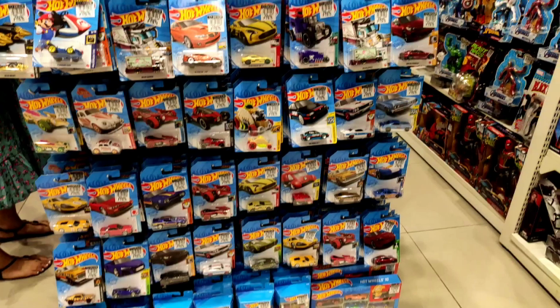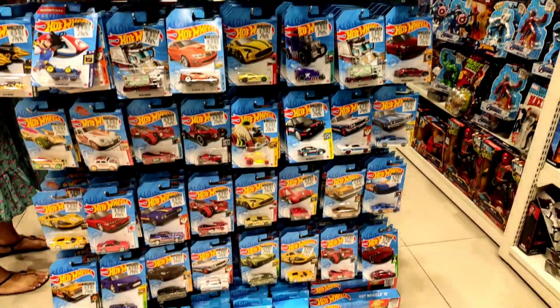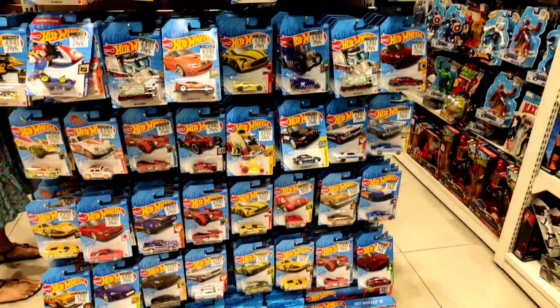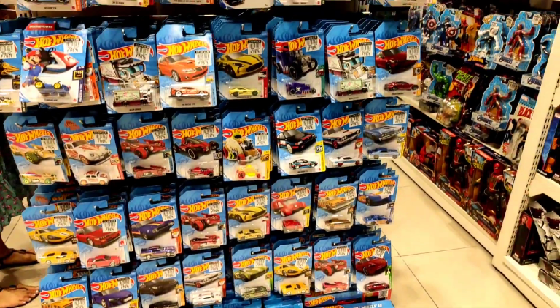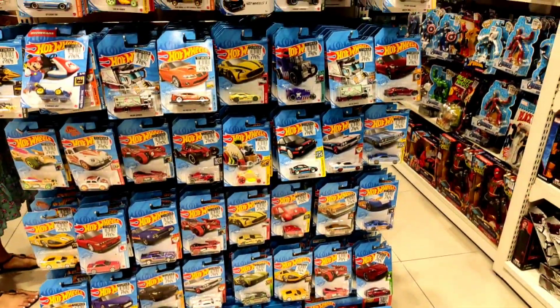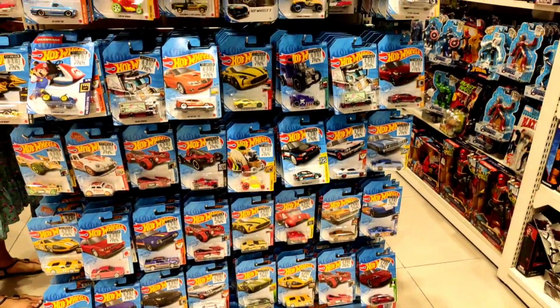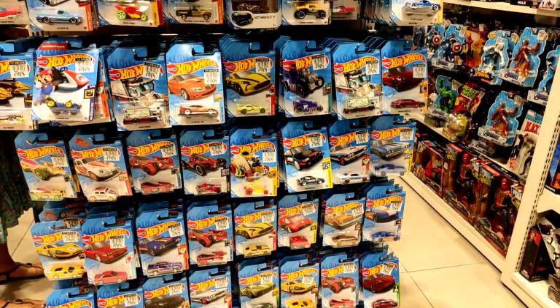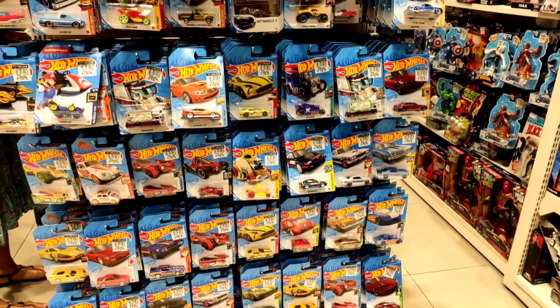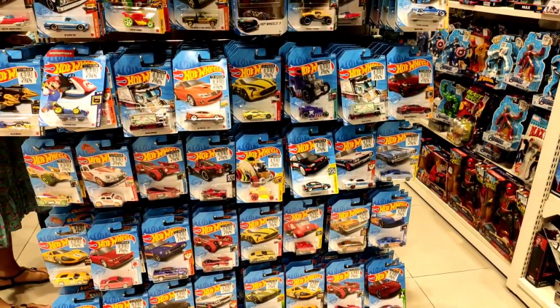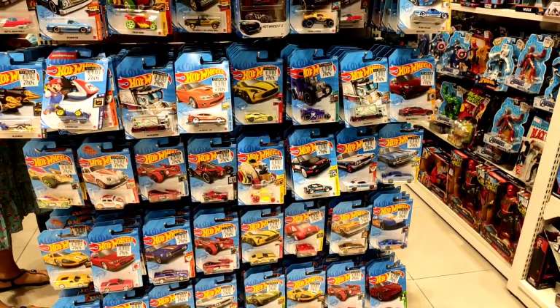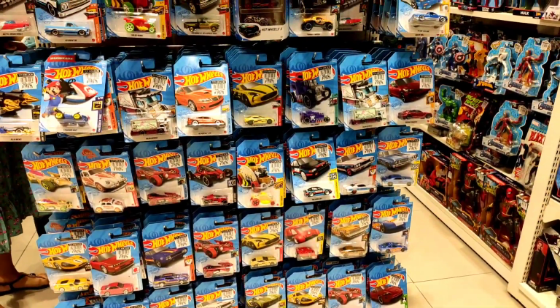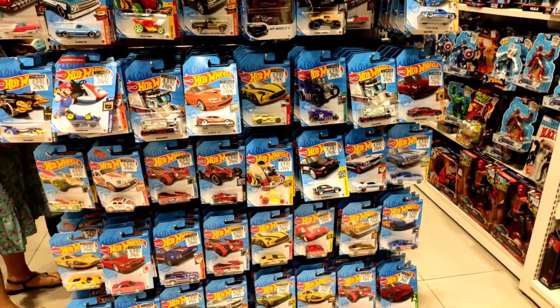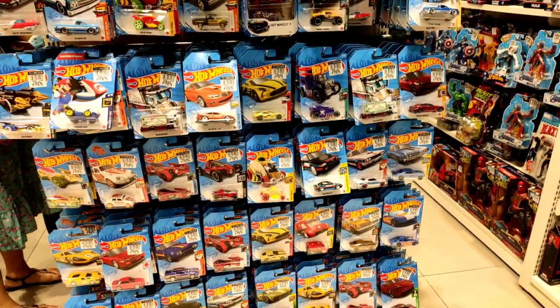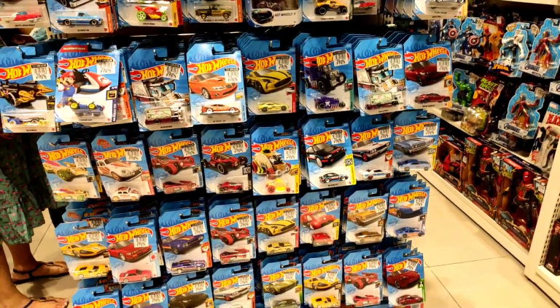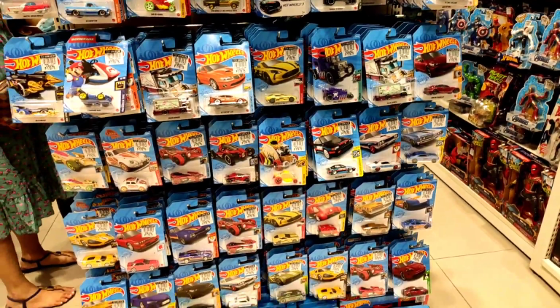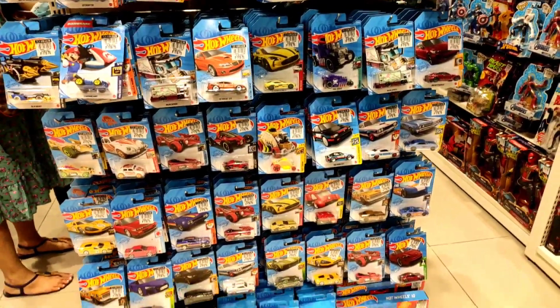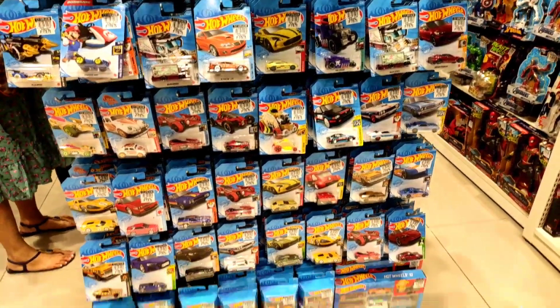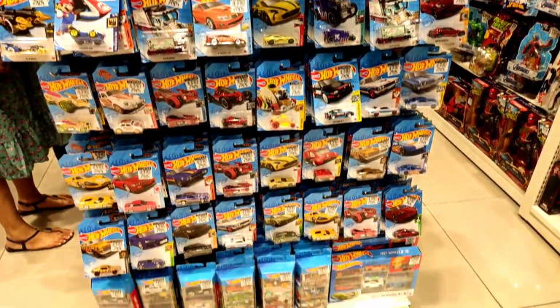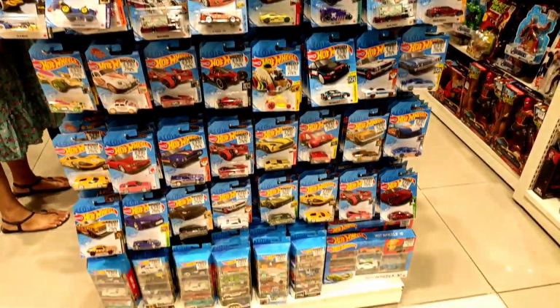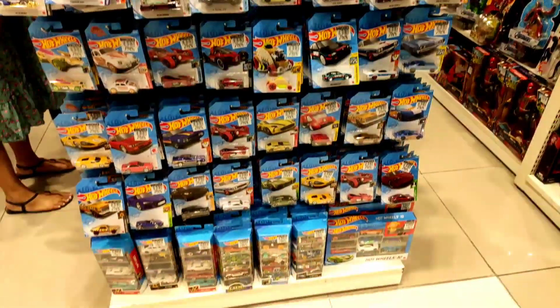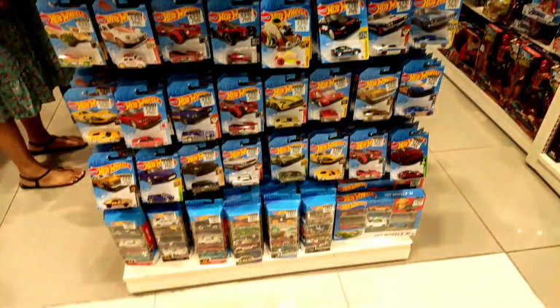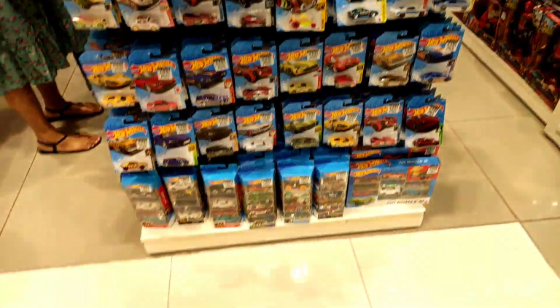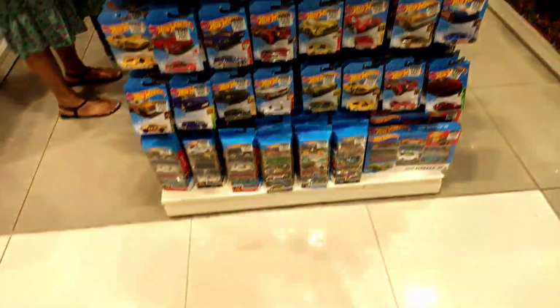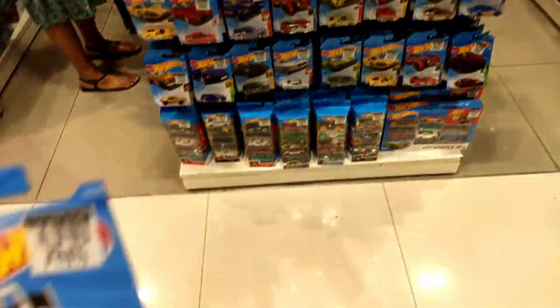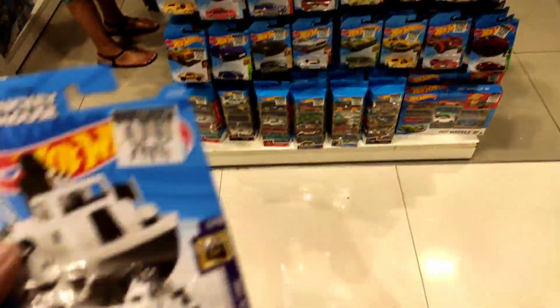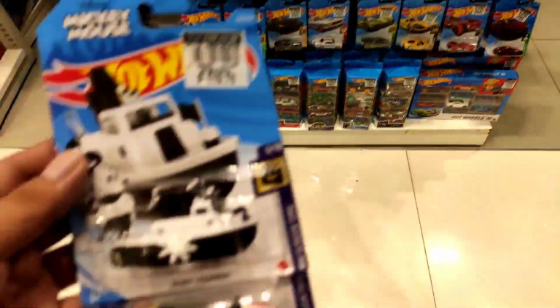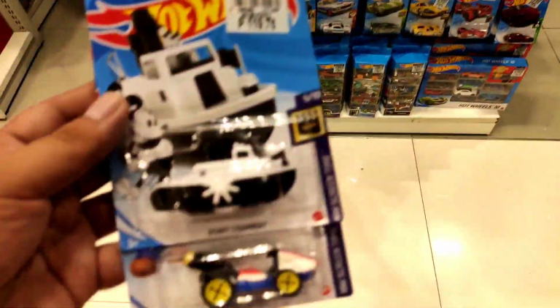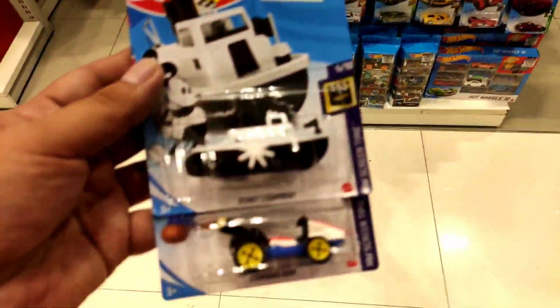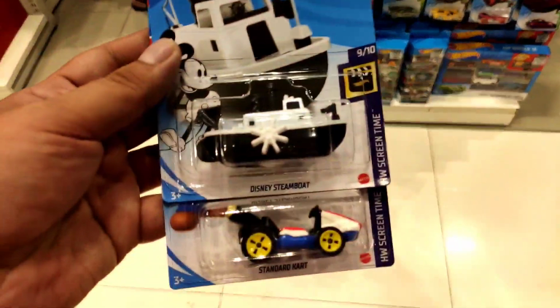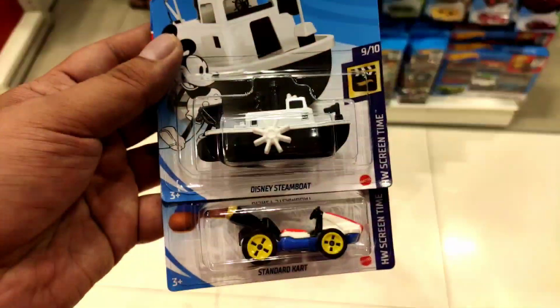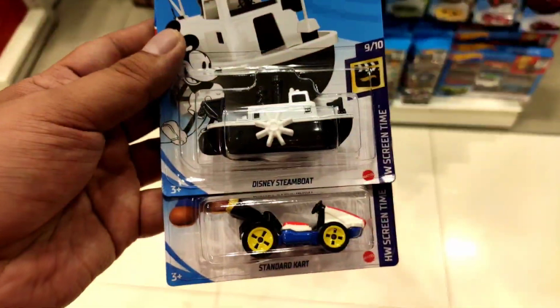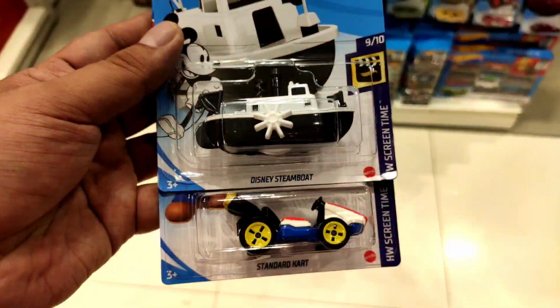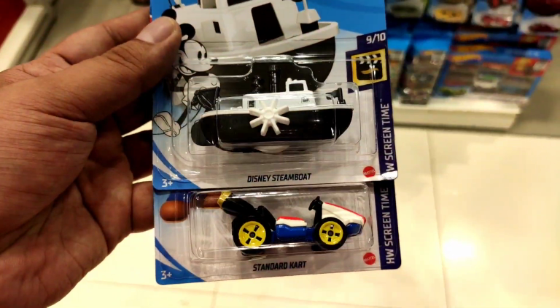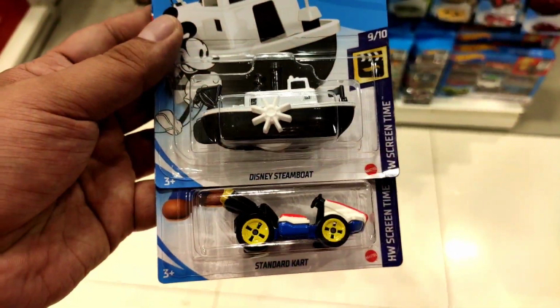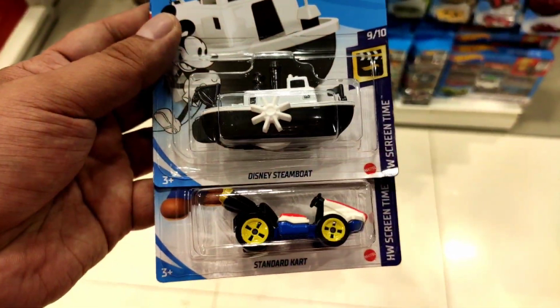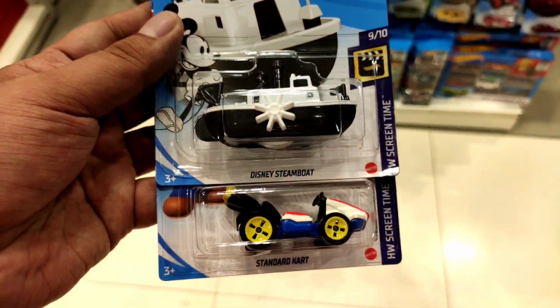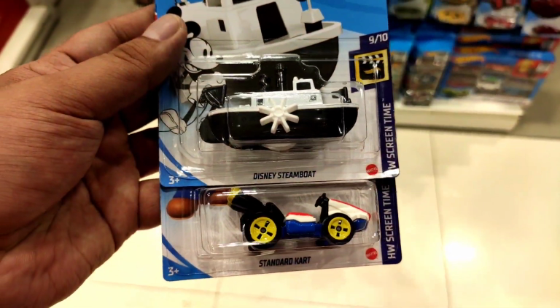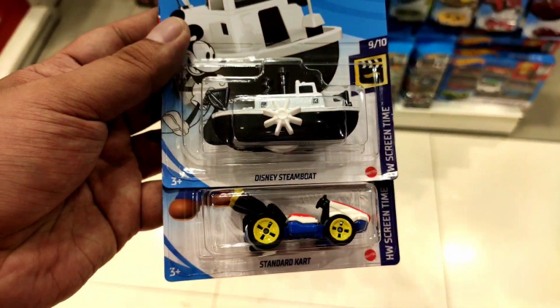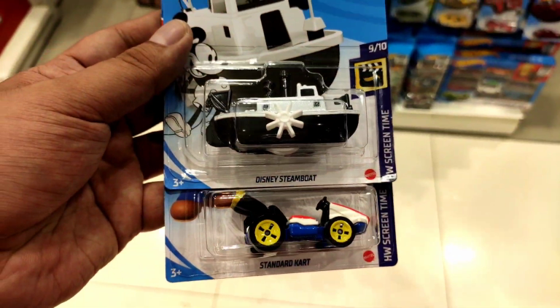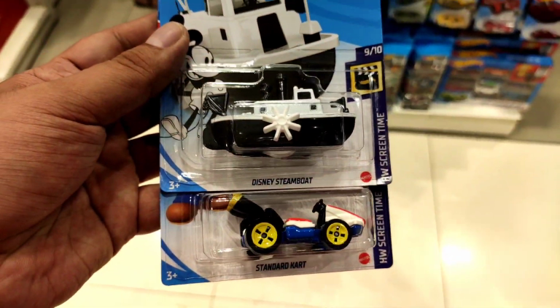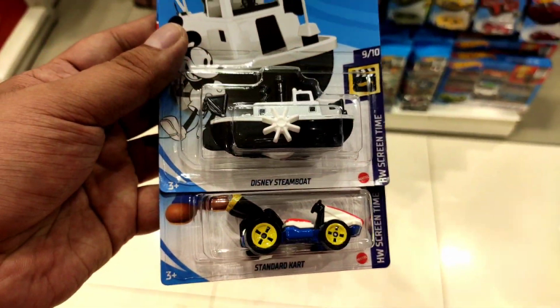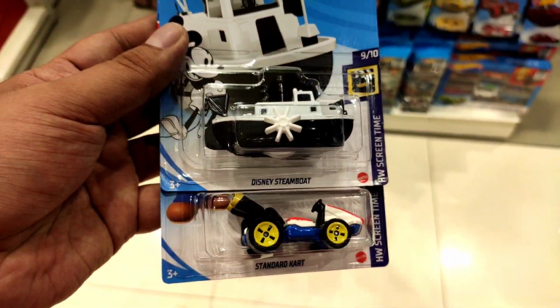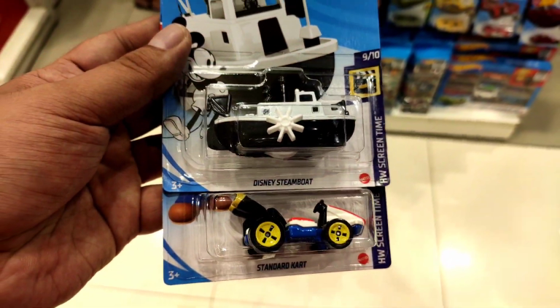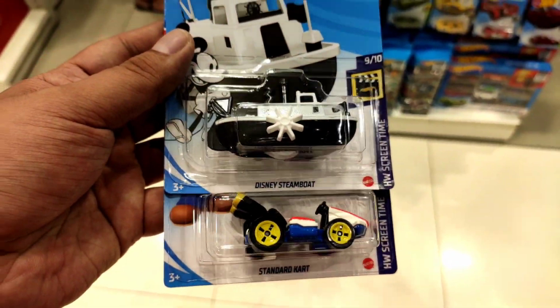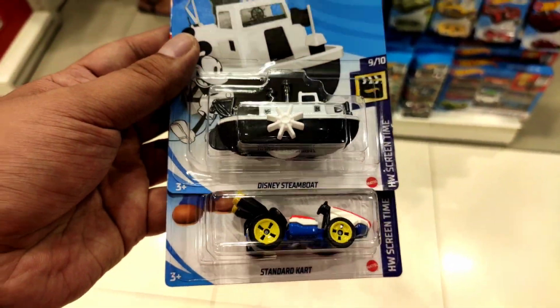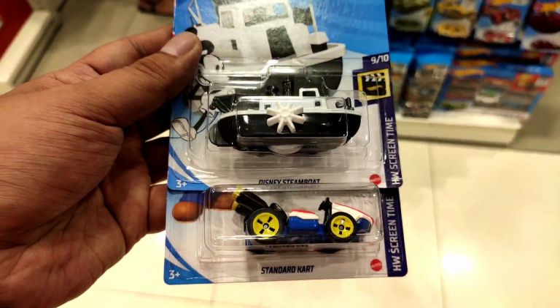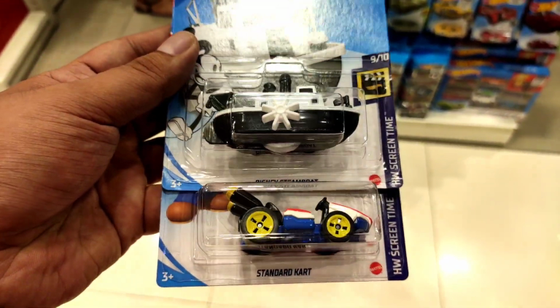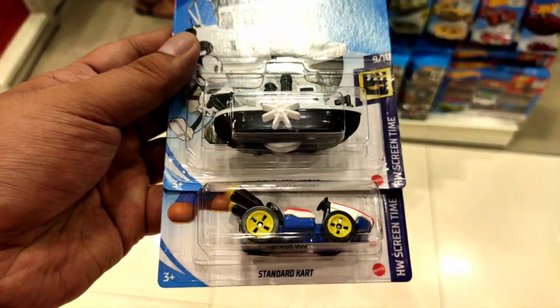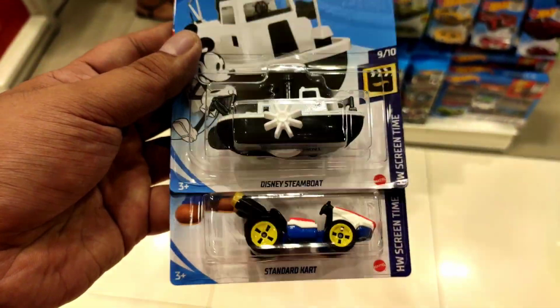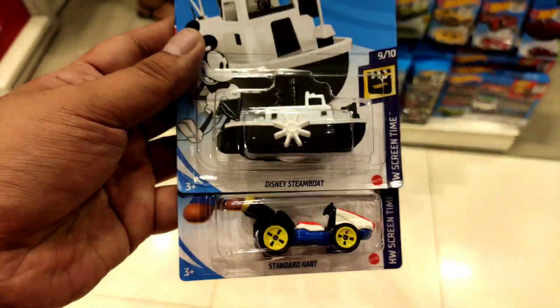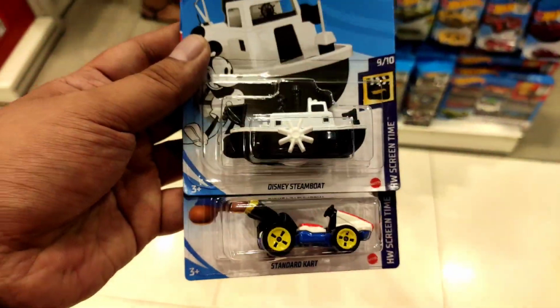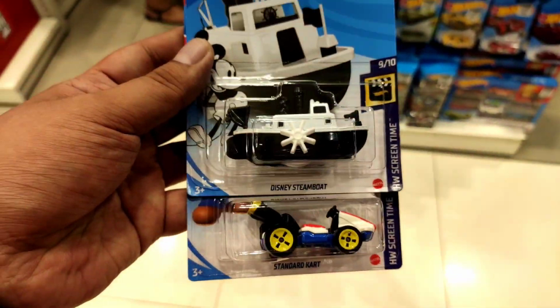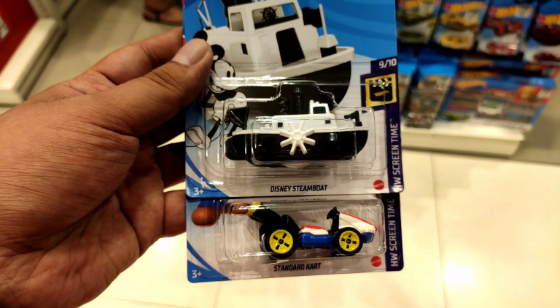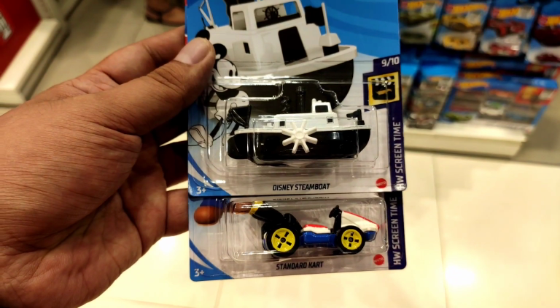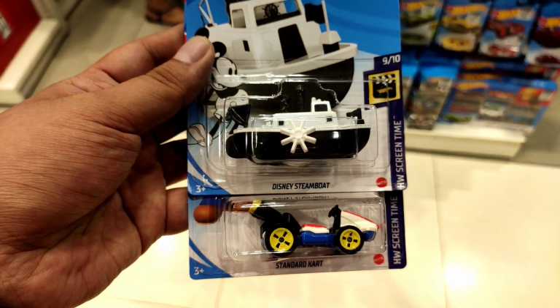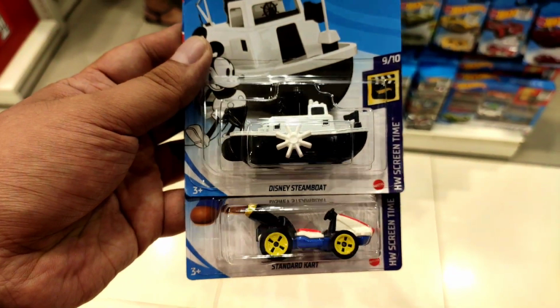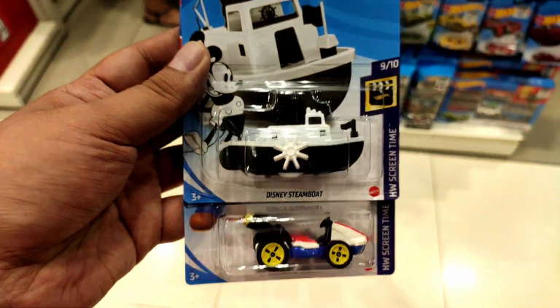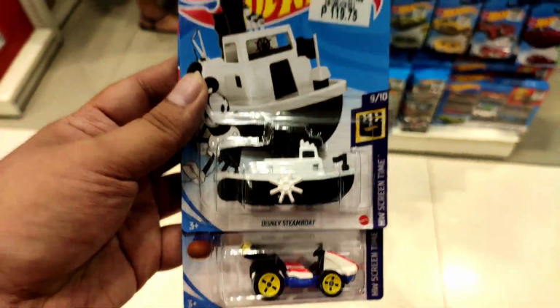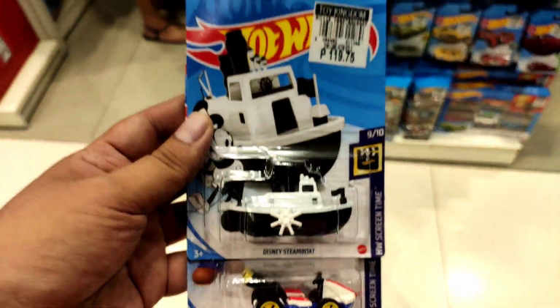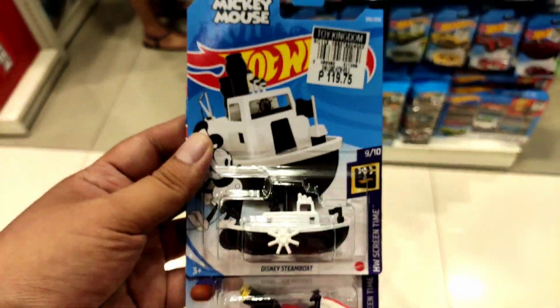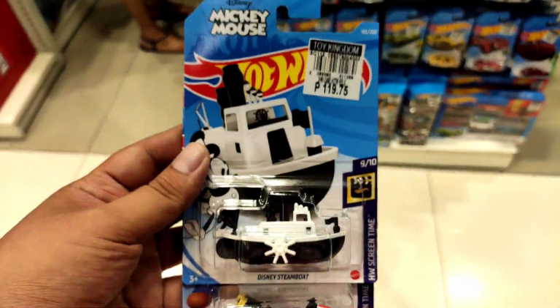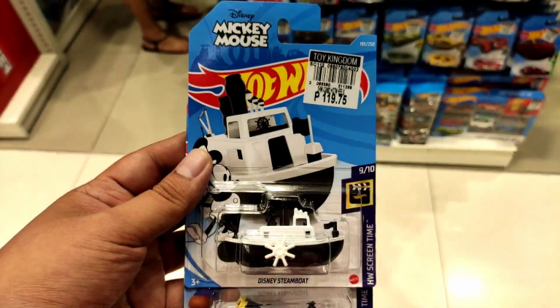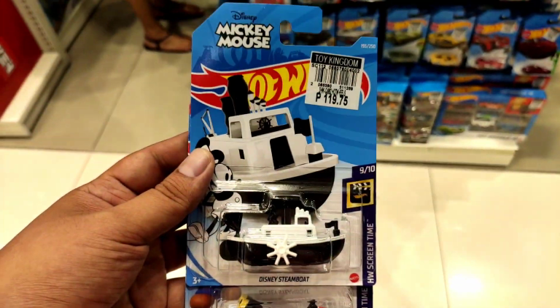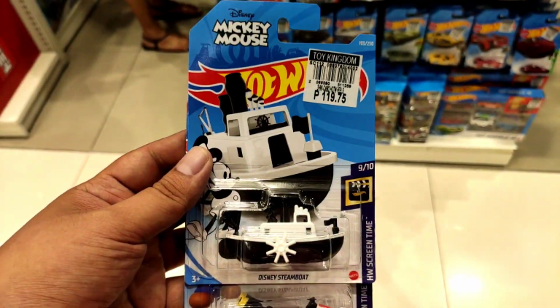Hey, what's up guys? This is the Daily Dose. I'm at Toy Kingdom. Check out some brand new cars in here.